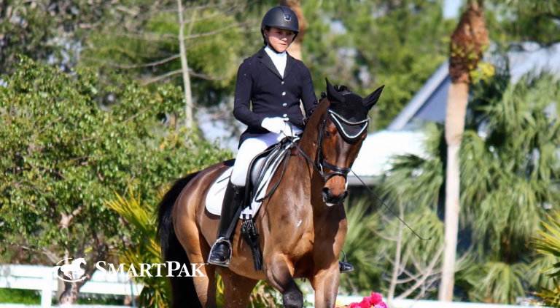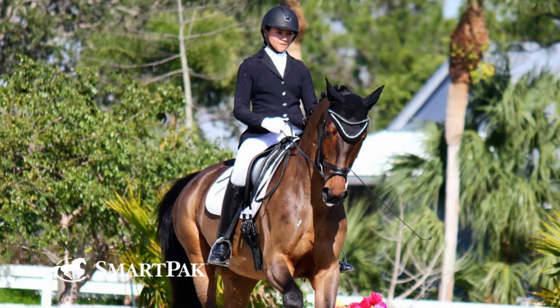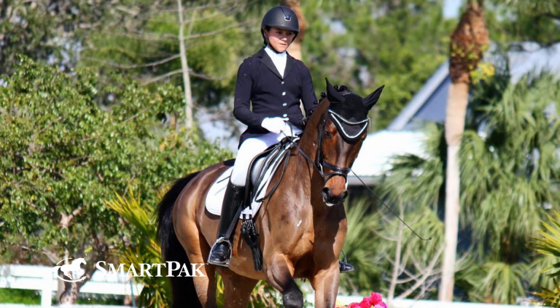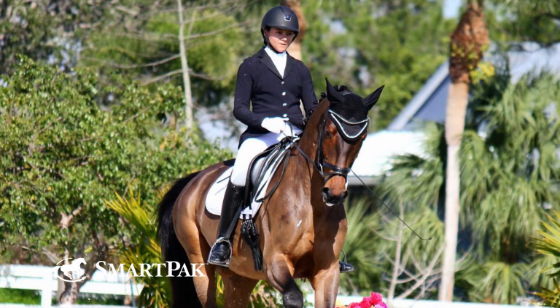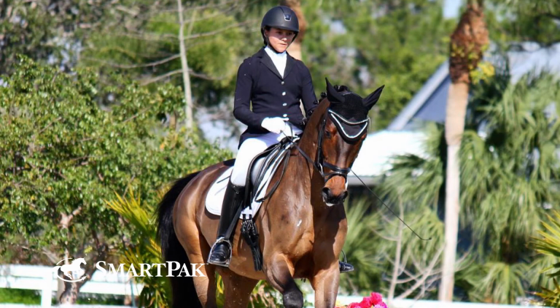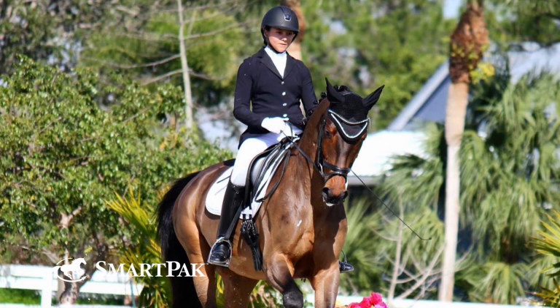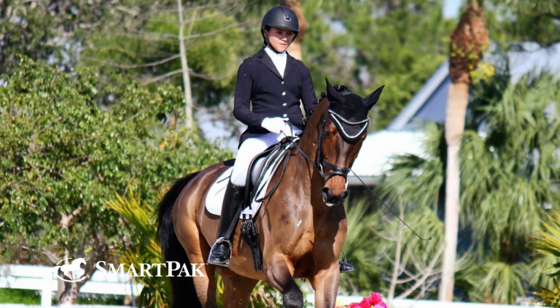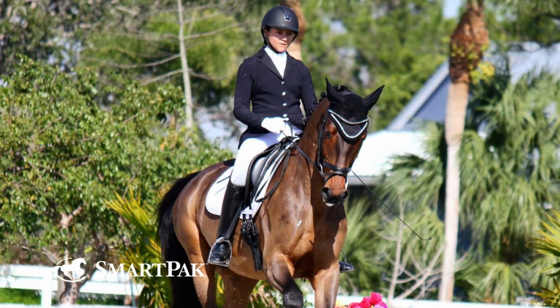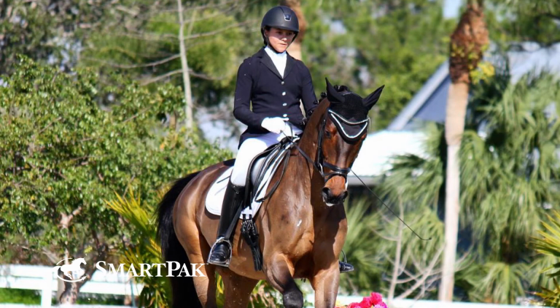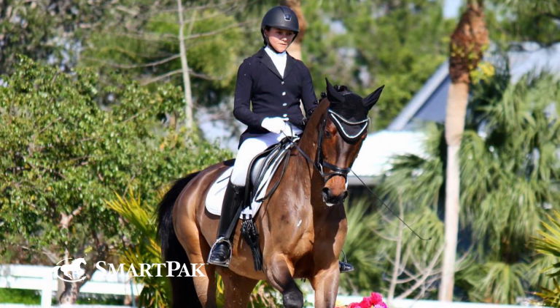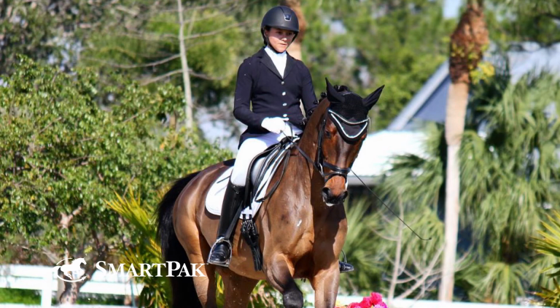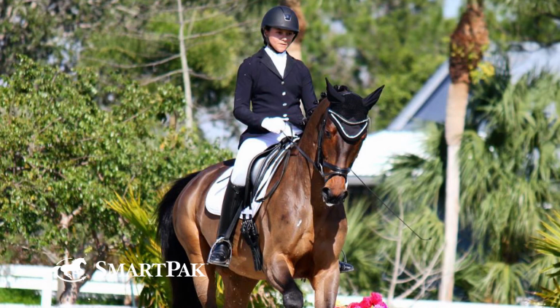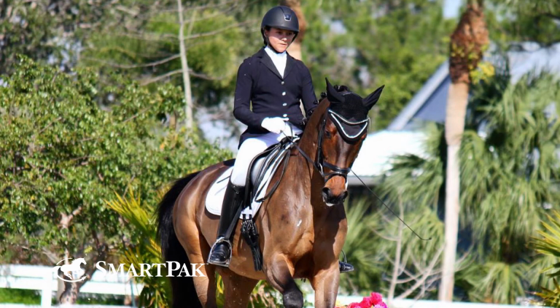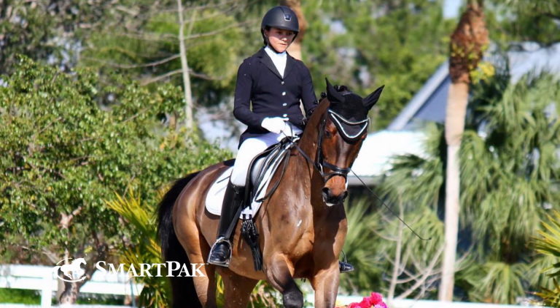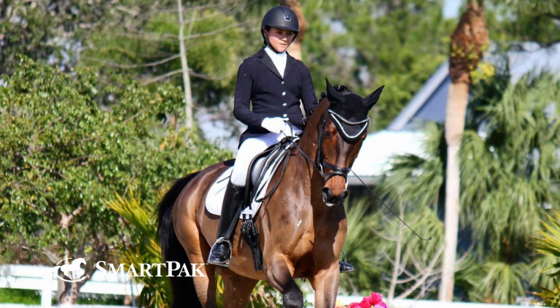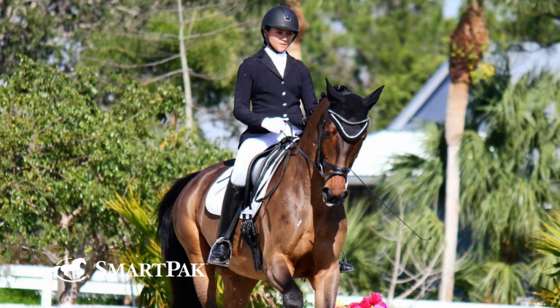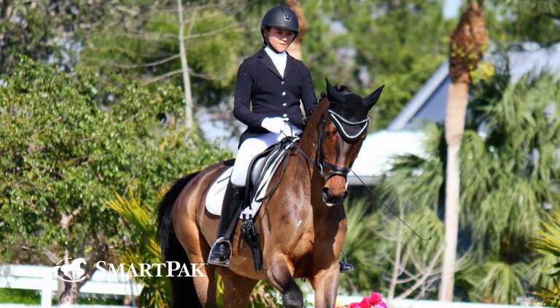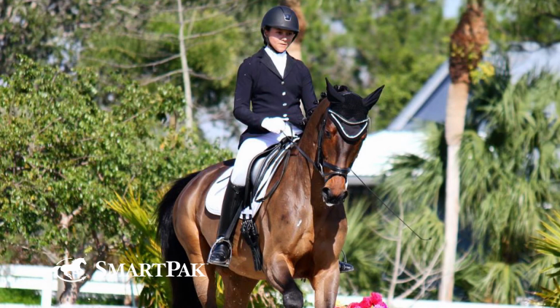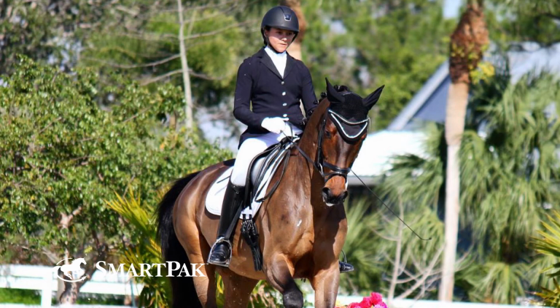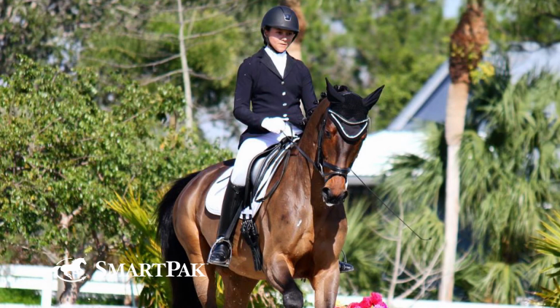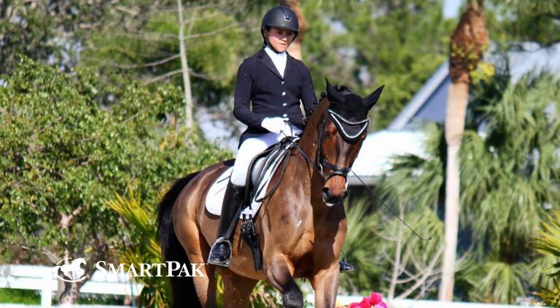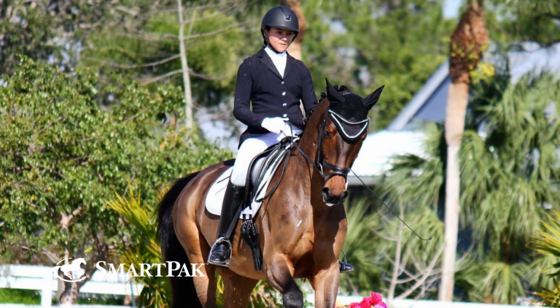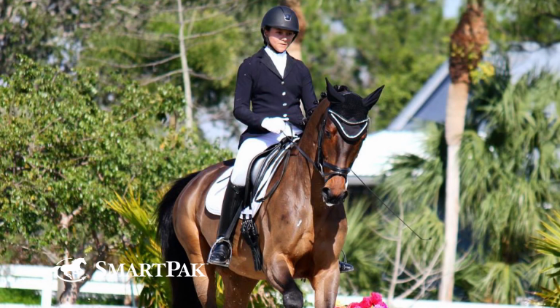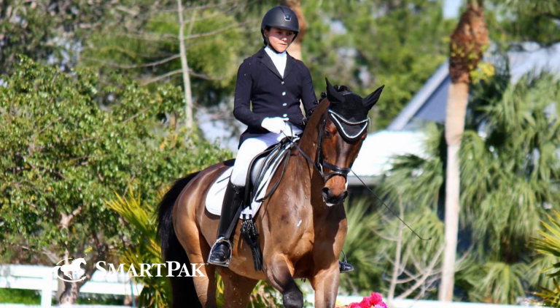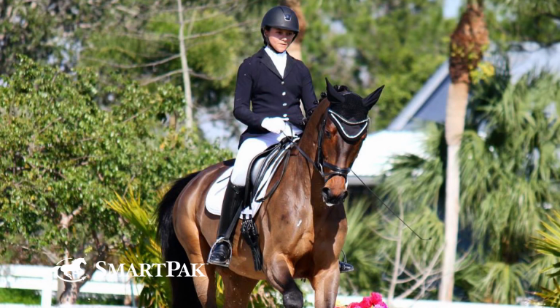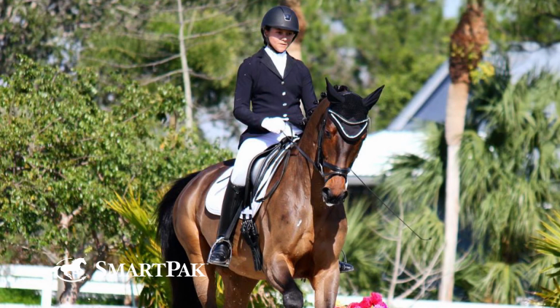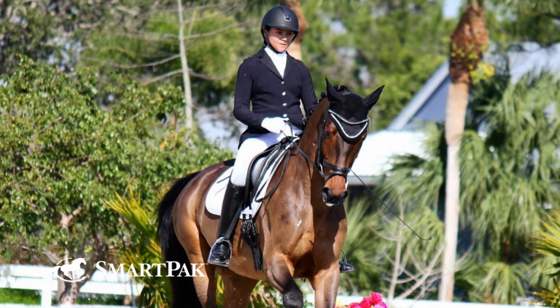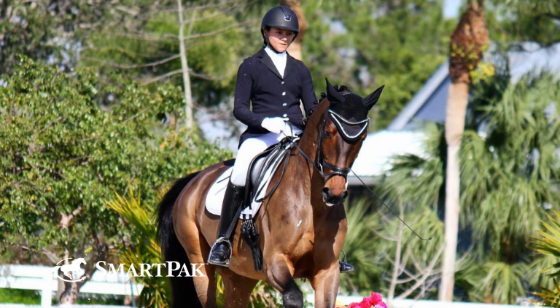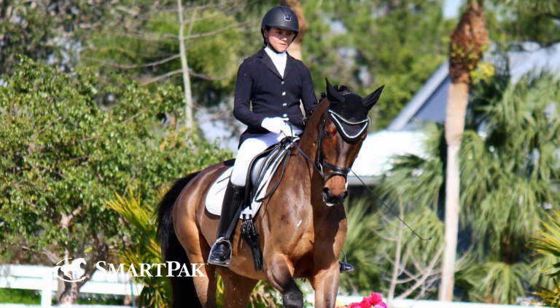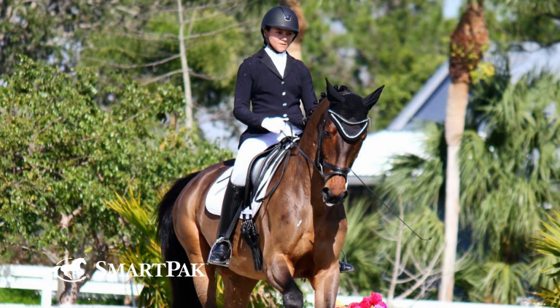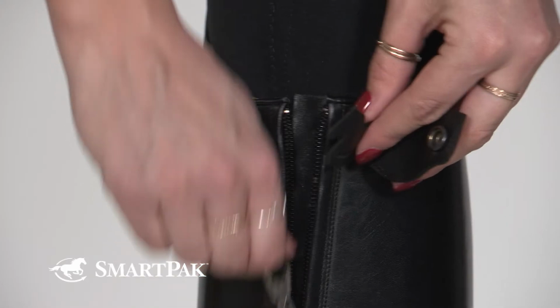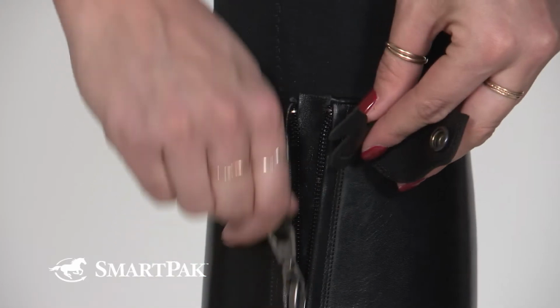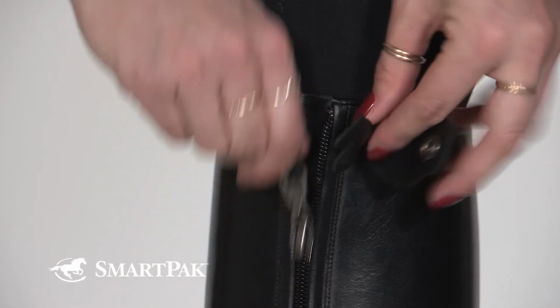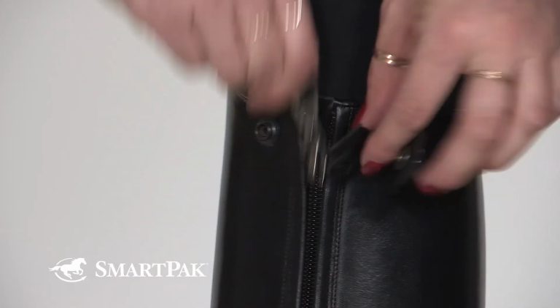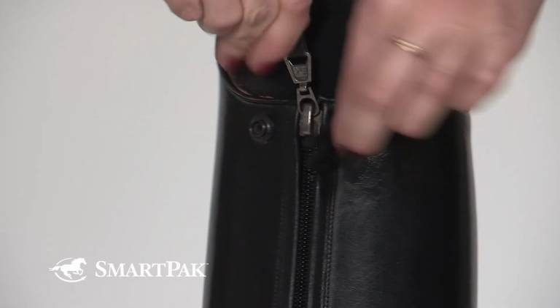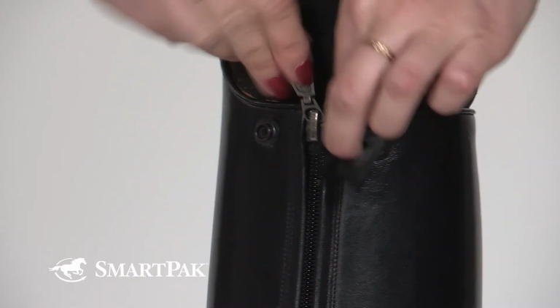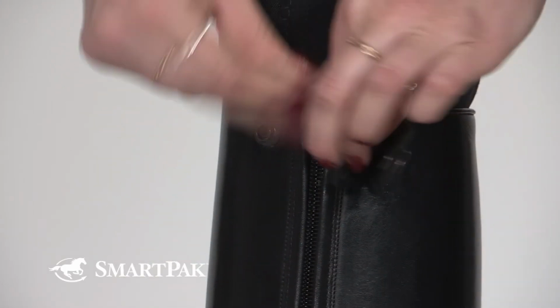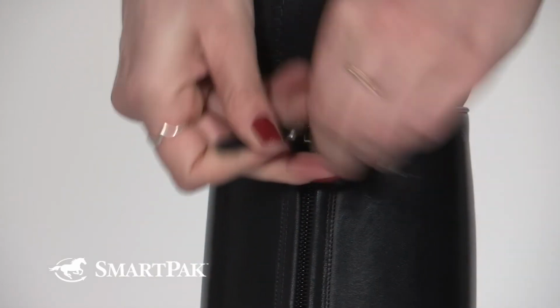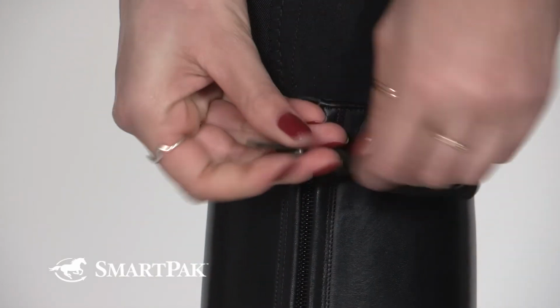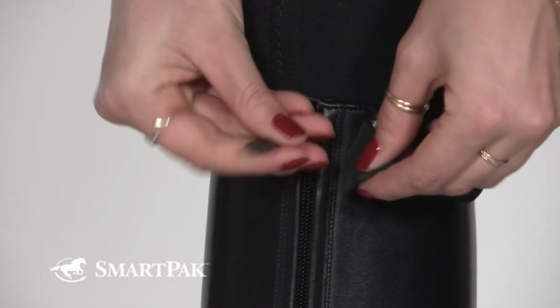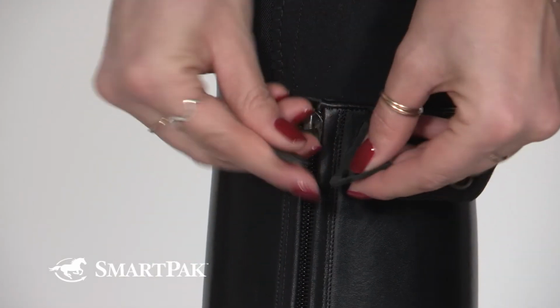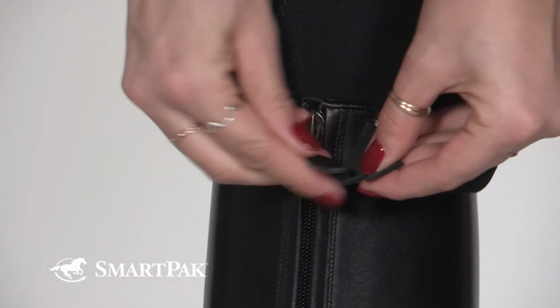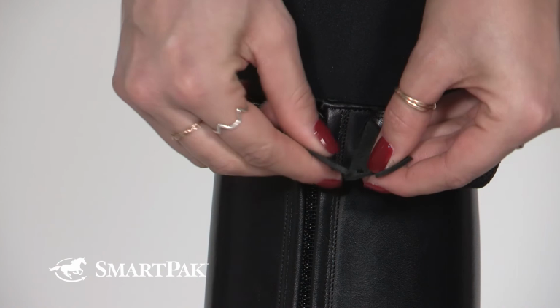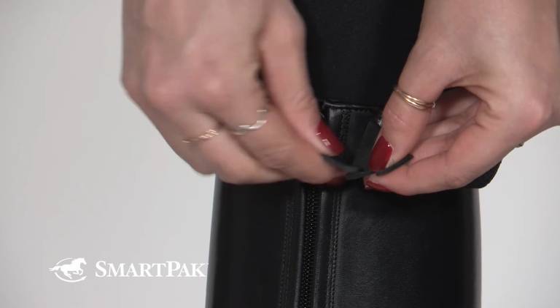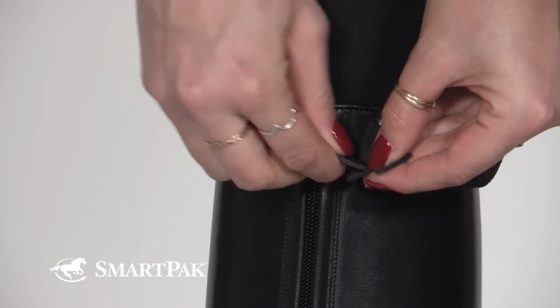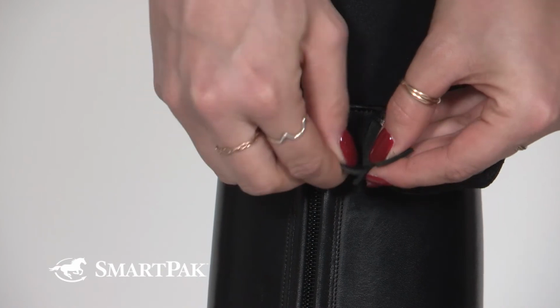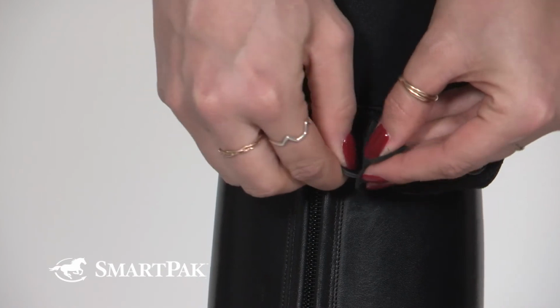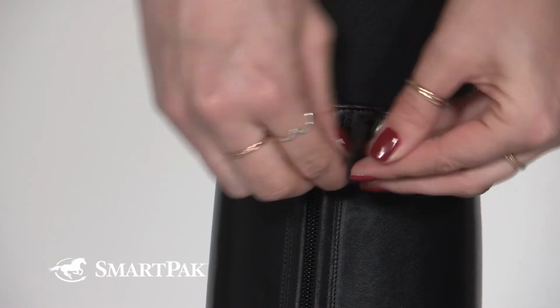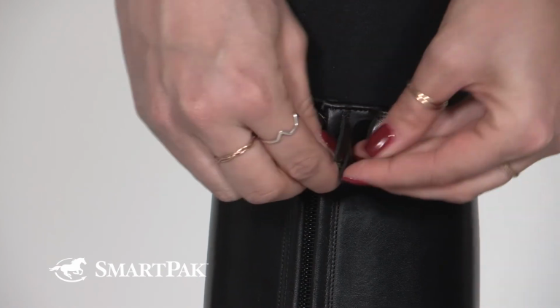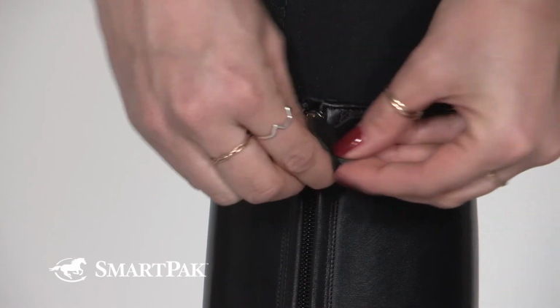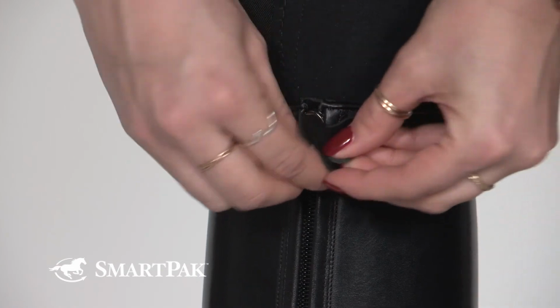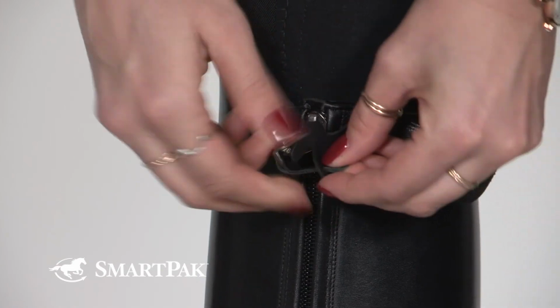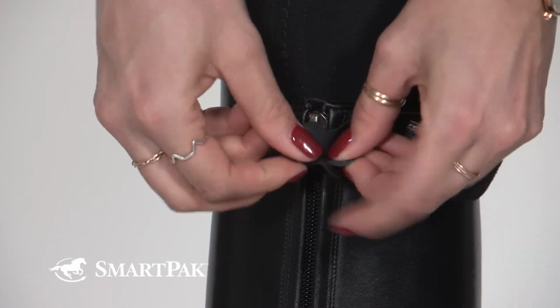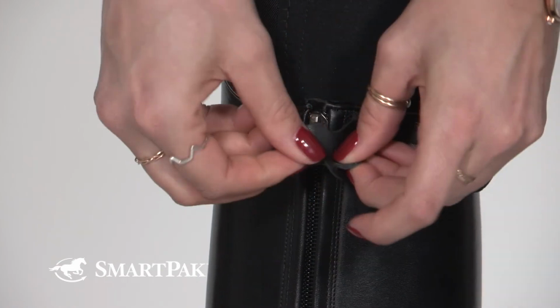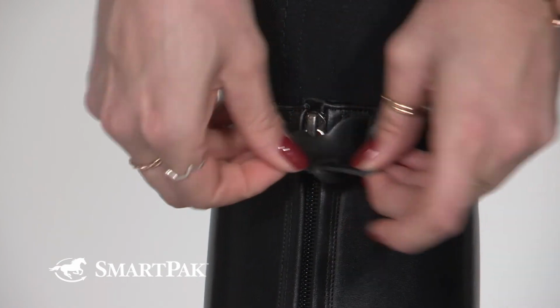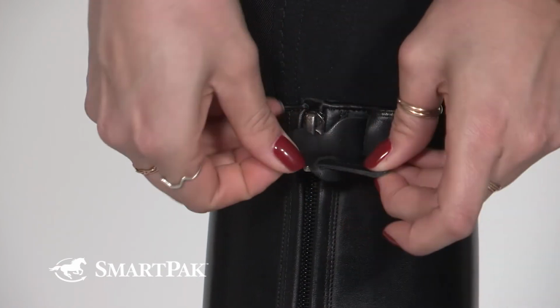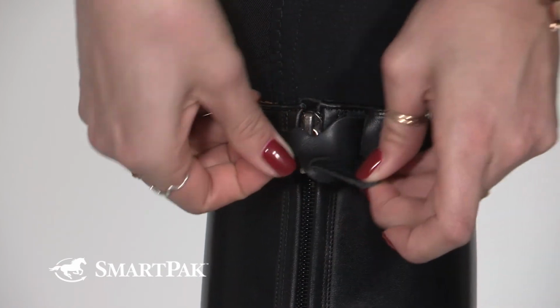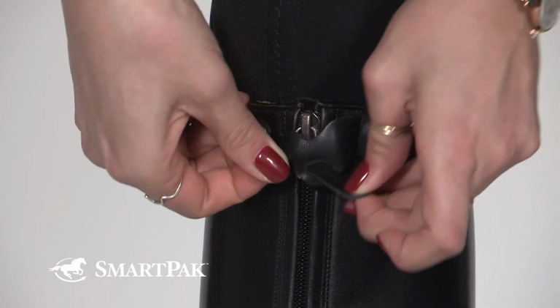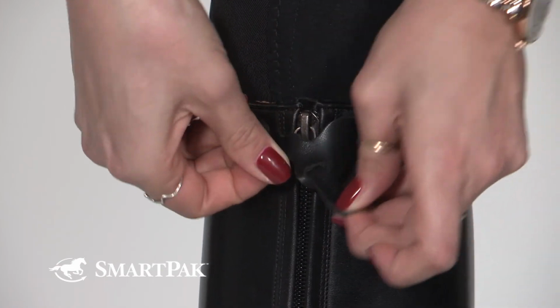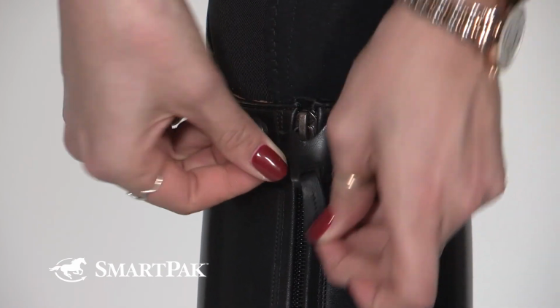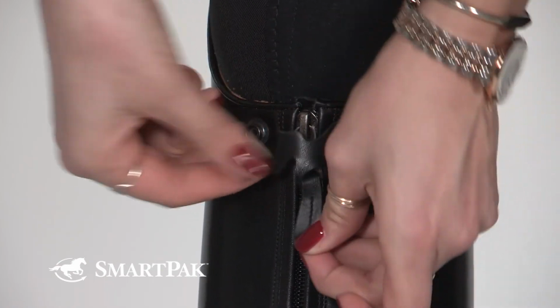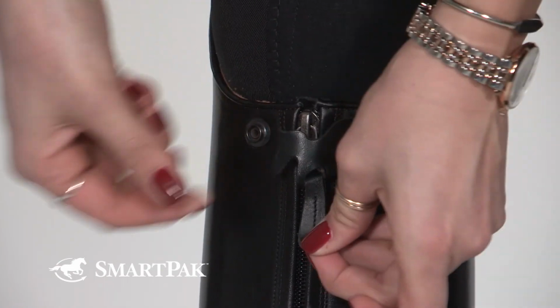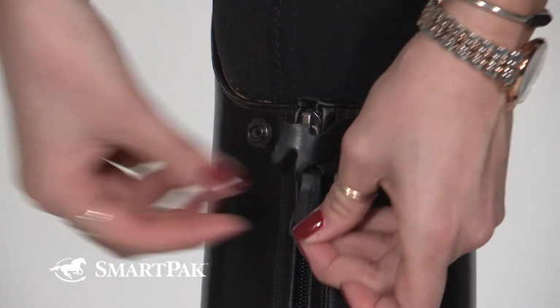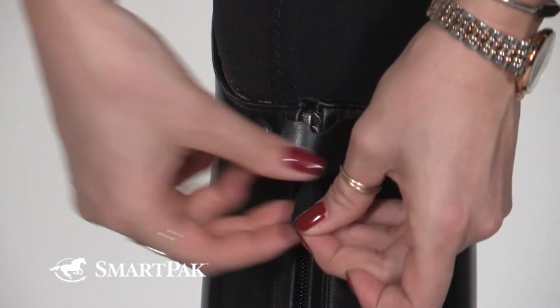These boots are really easy to care for. I simply just wipe them down with a damp cloth after I'm done riding, but if I feel the need to polish them up before I go into the show ring, I just use standard boot polish and a polishing brush.